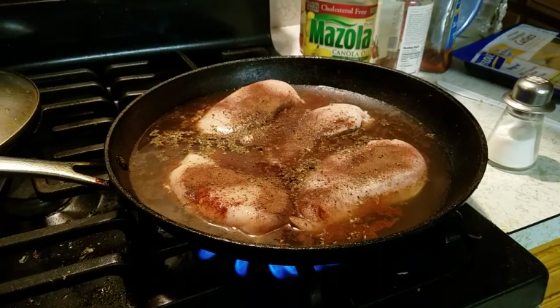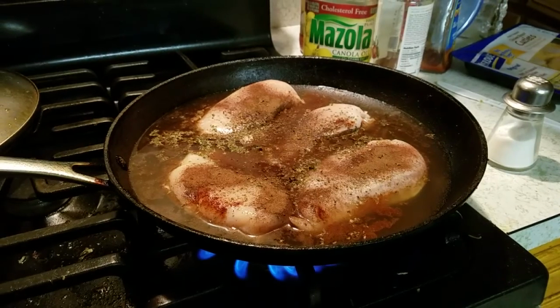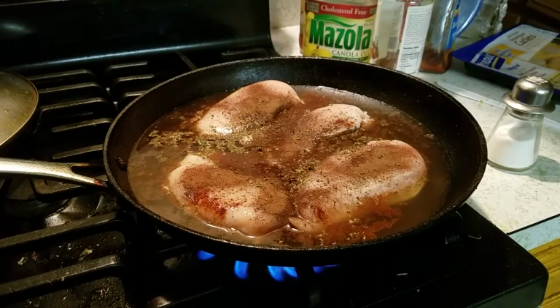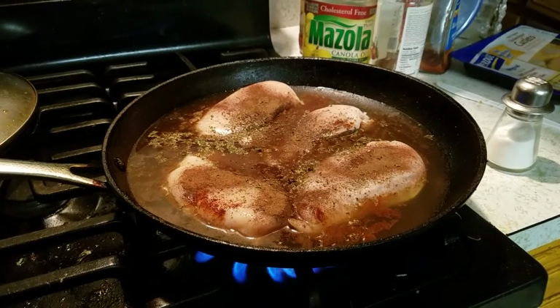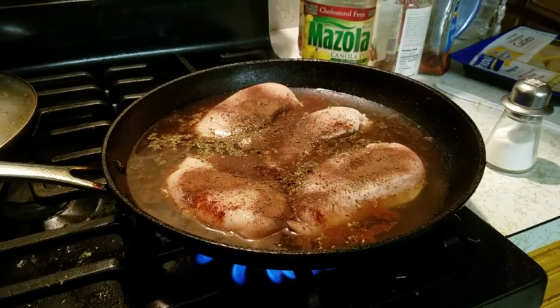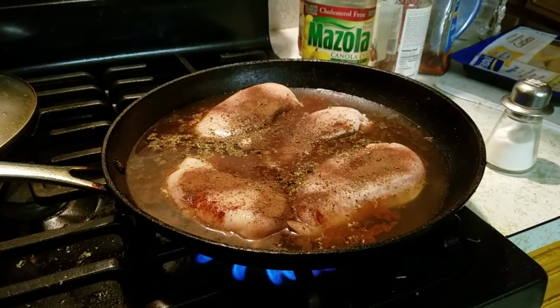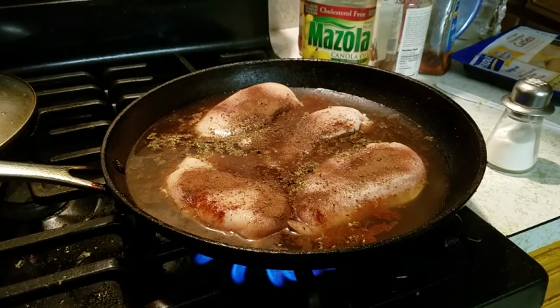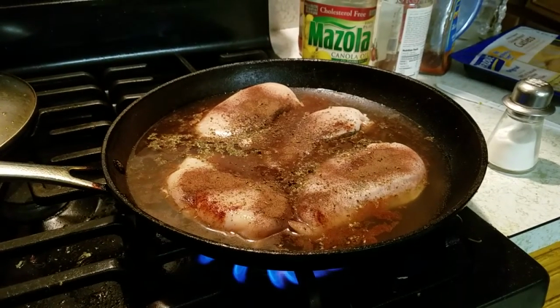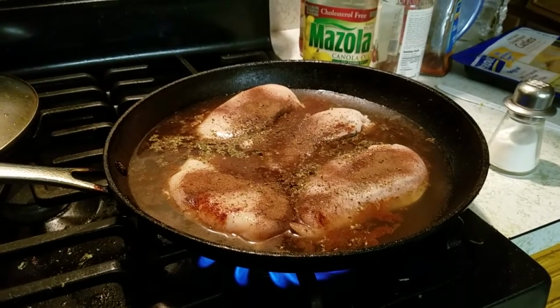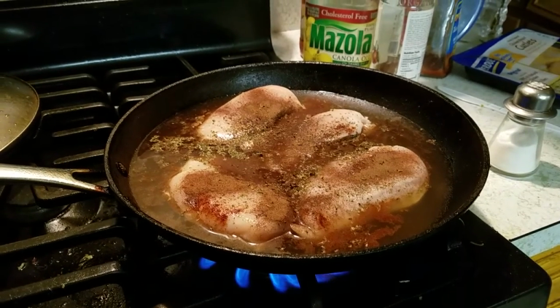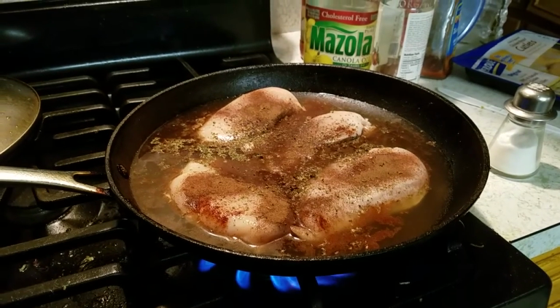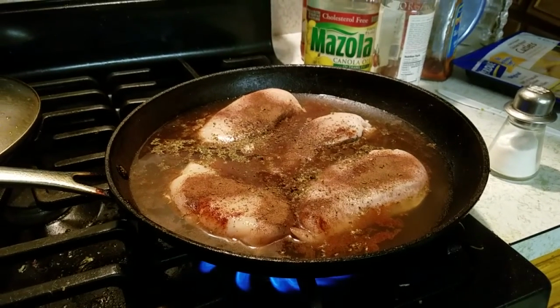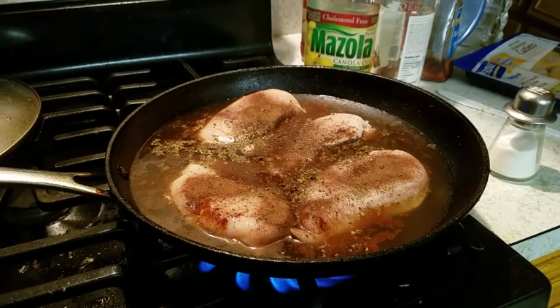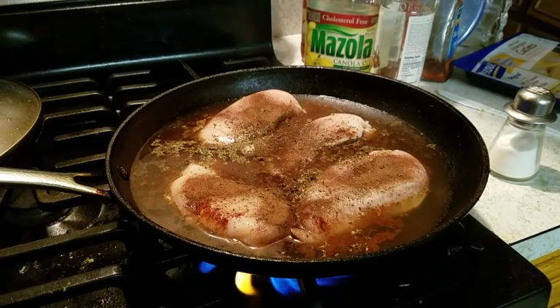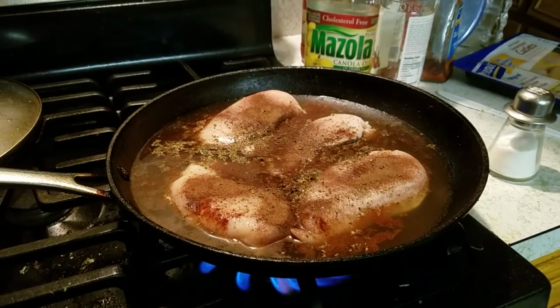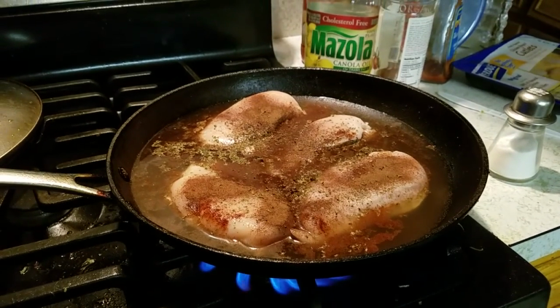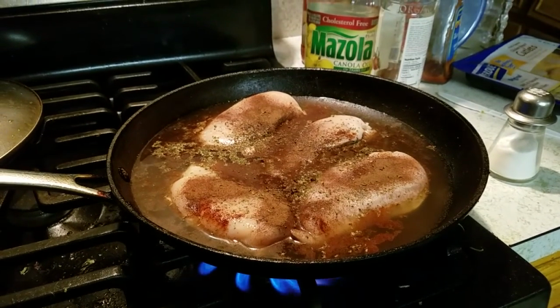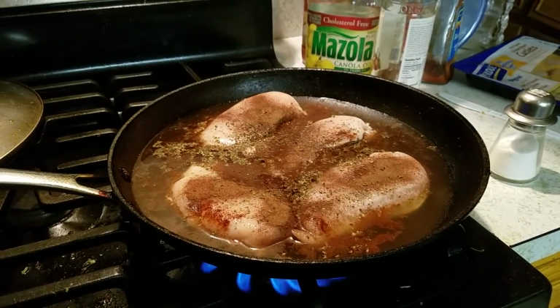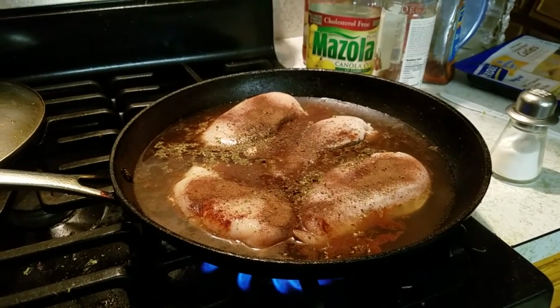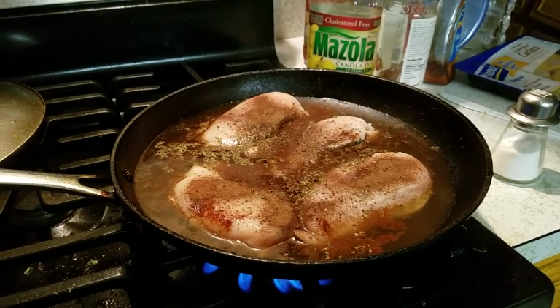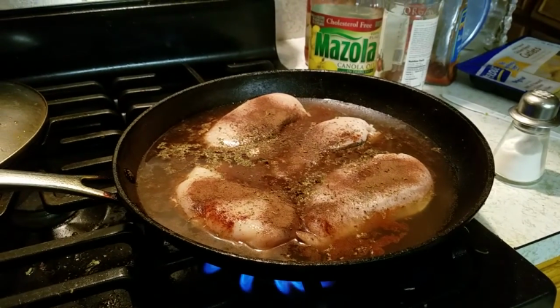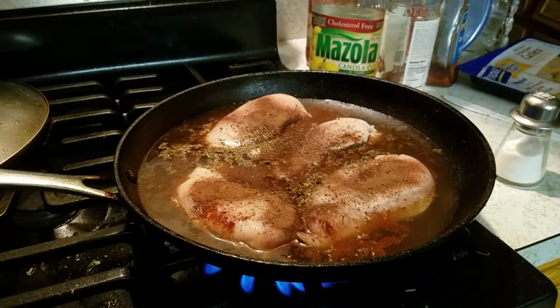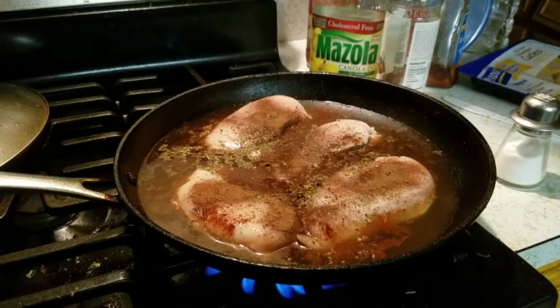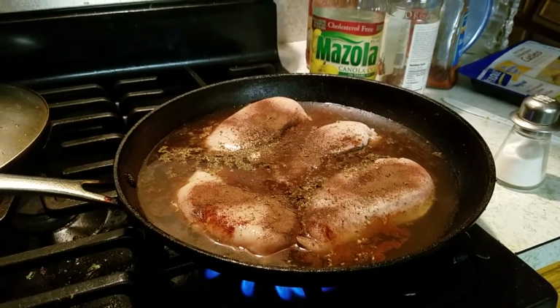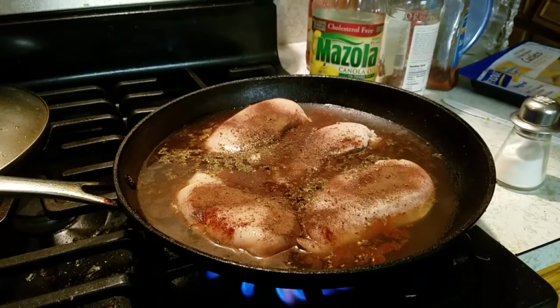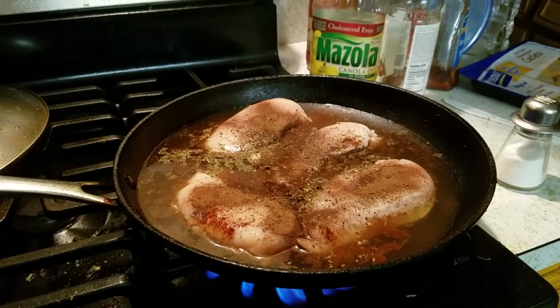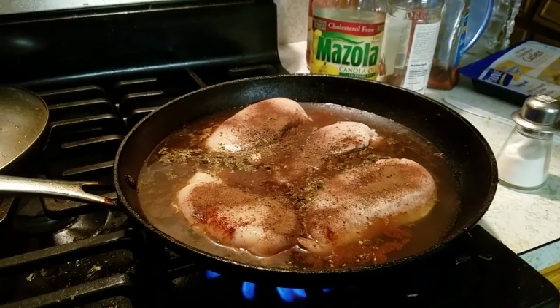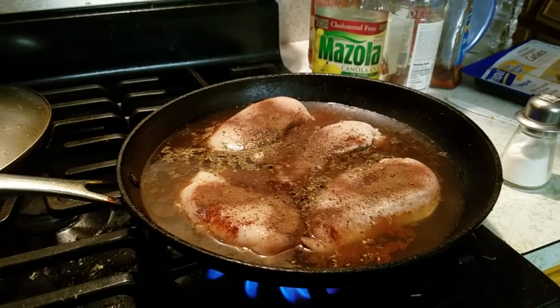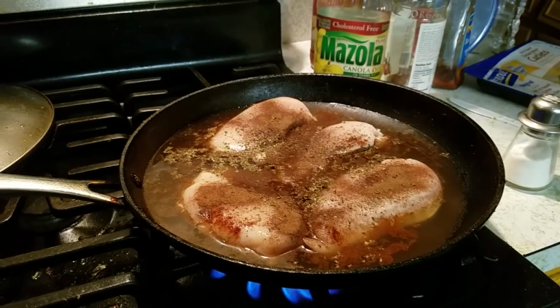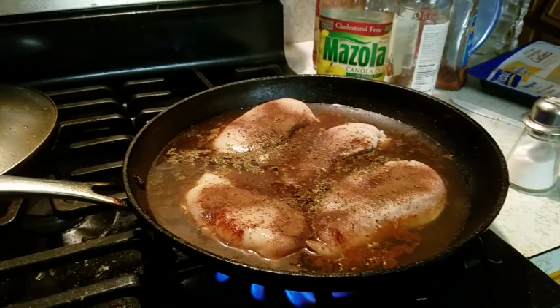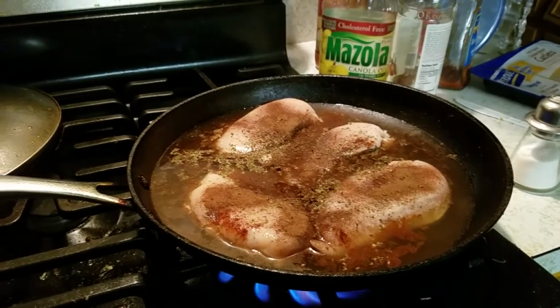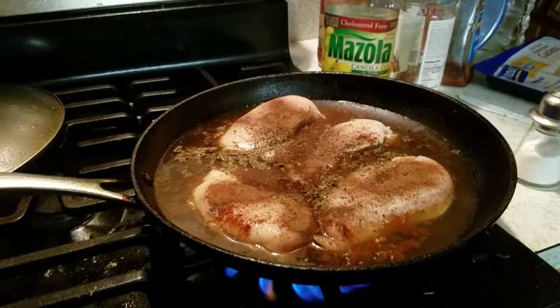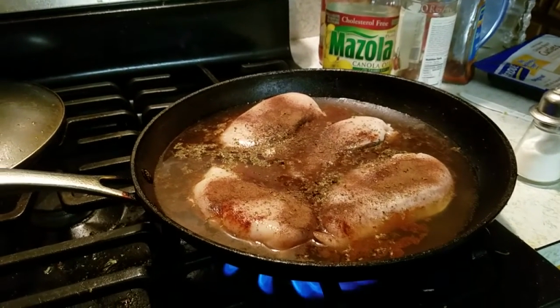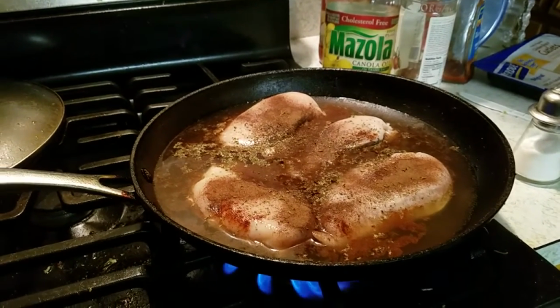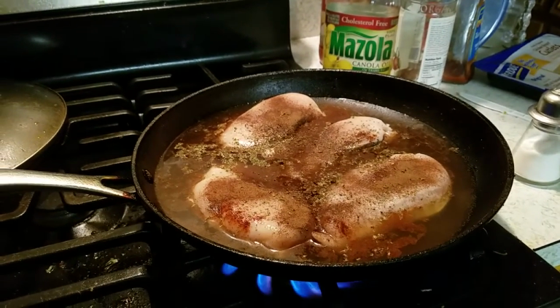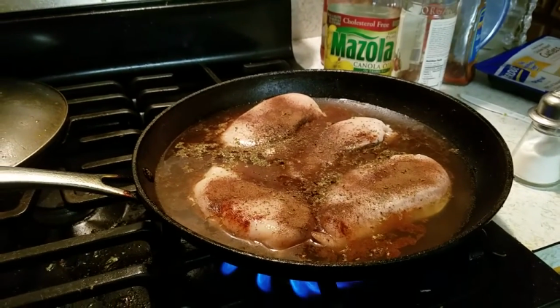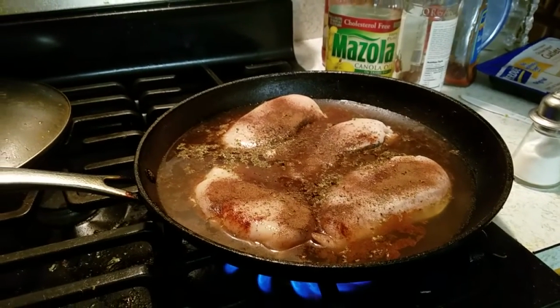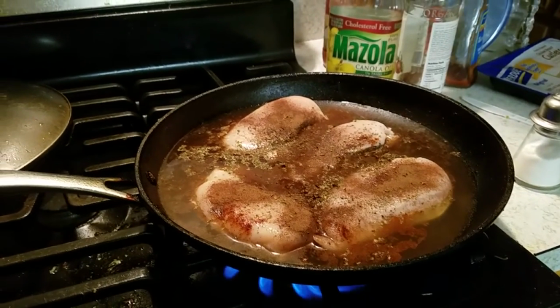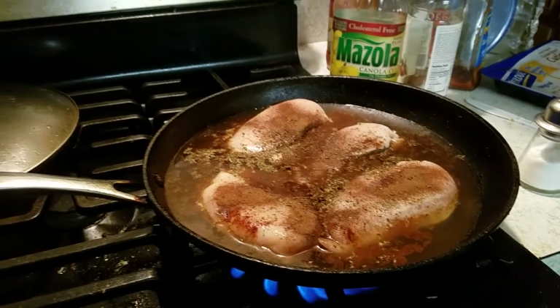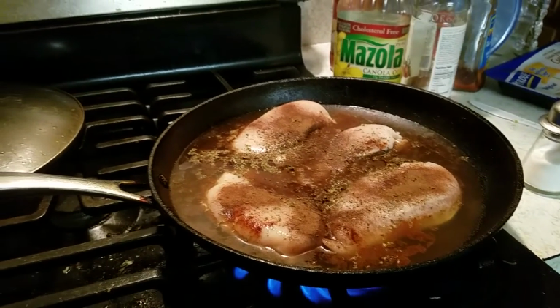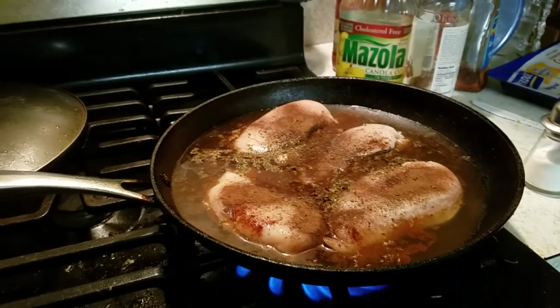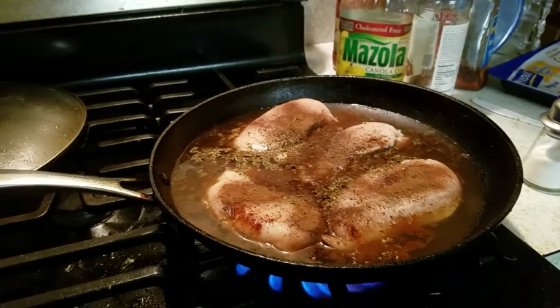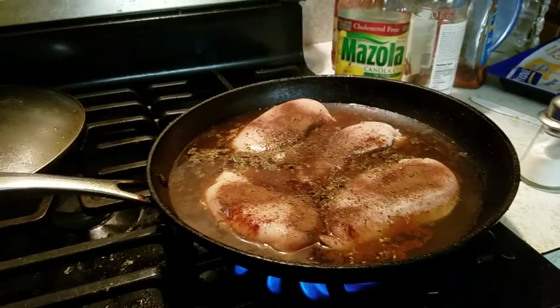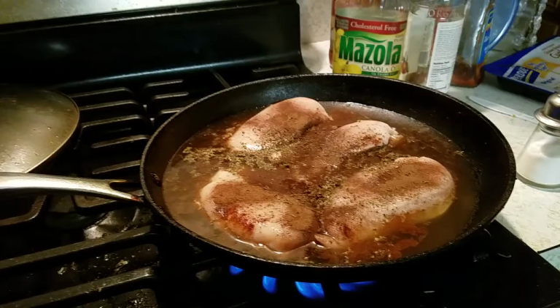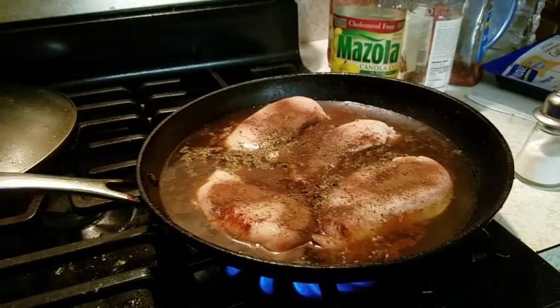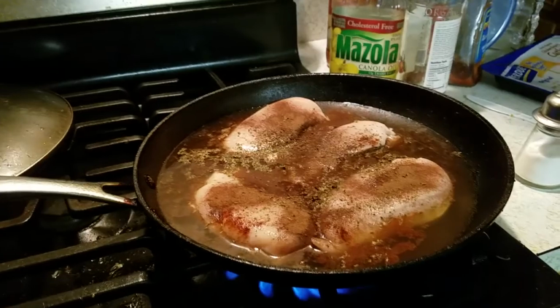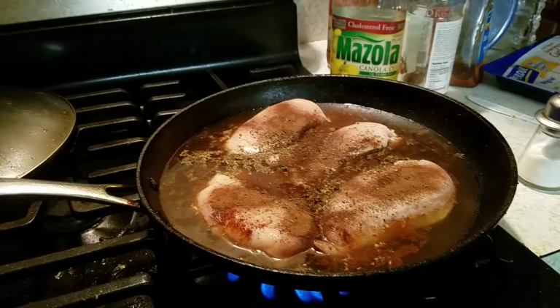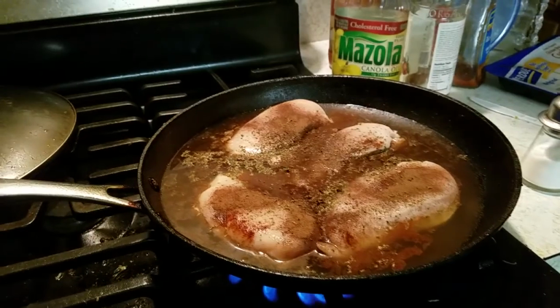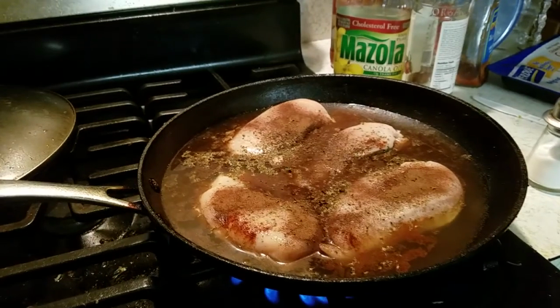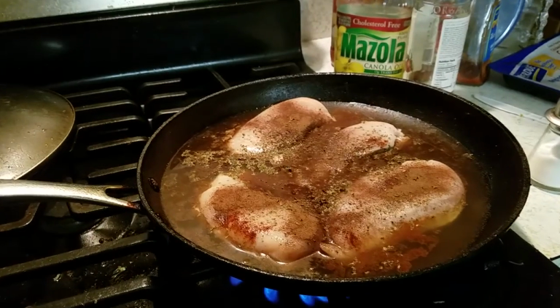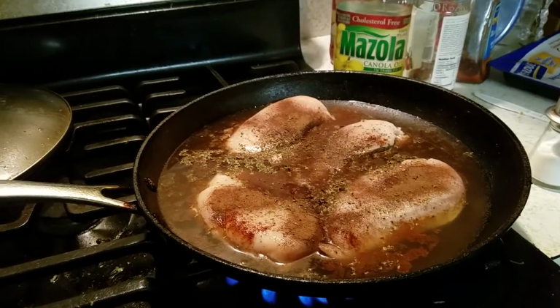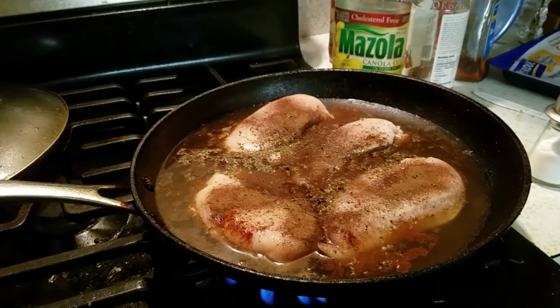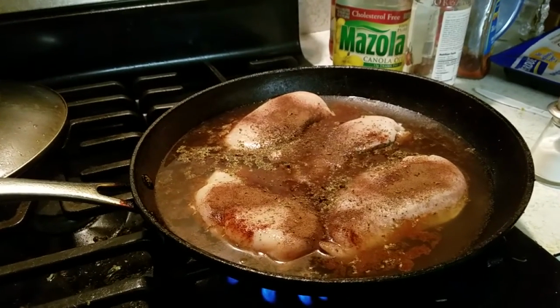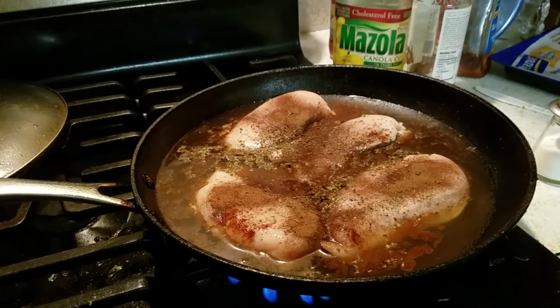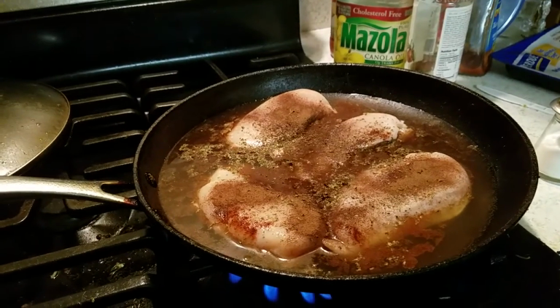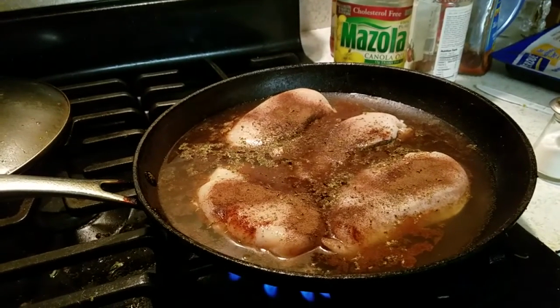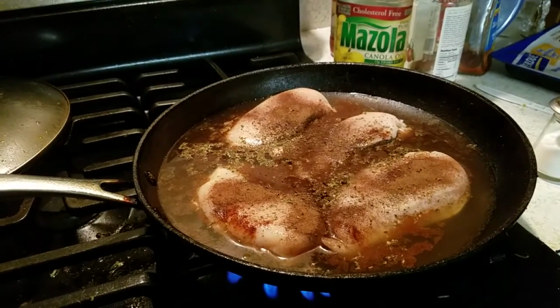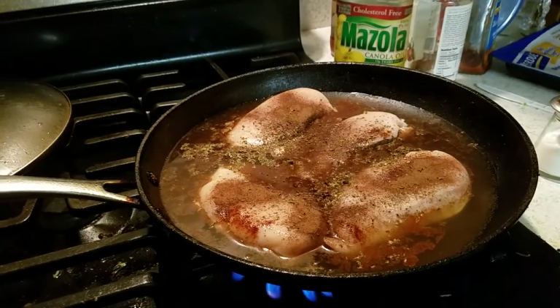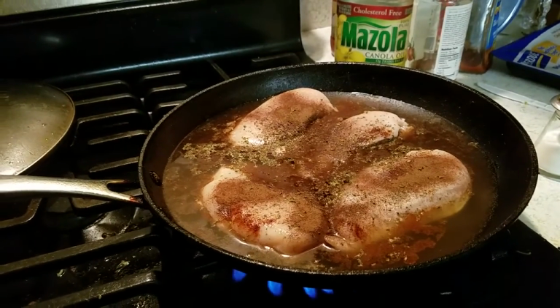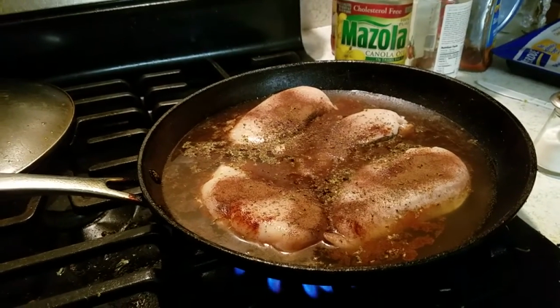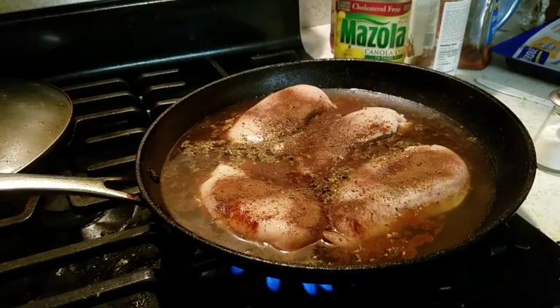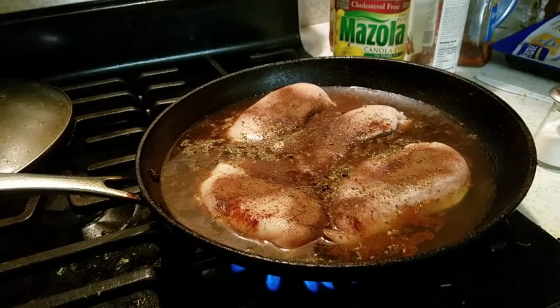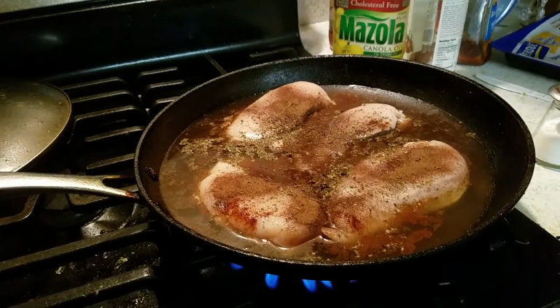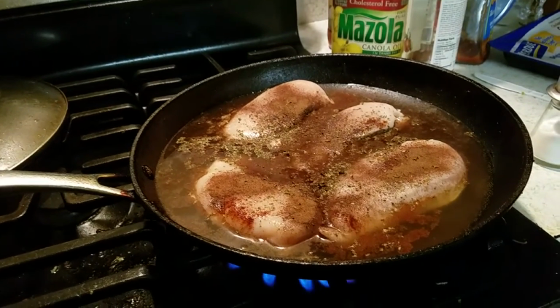Chicken, allspice, chili powder, salt, pepper — no no no, not thyme — basil leaves, parsley flakes.